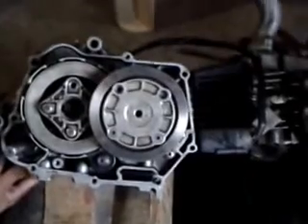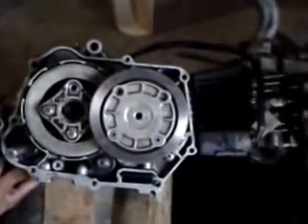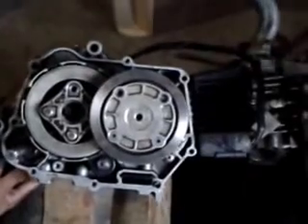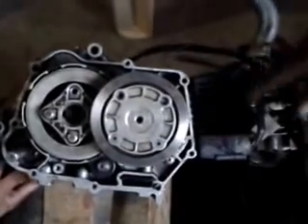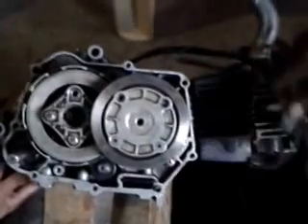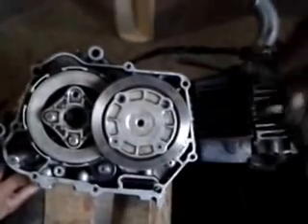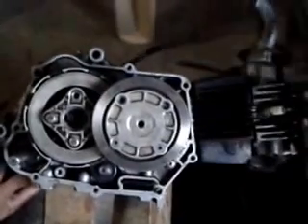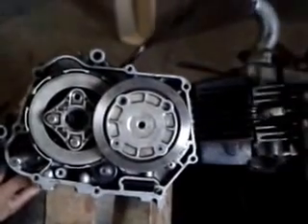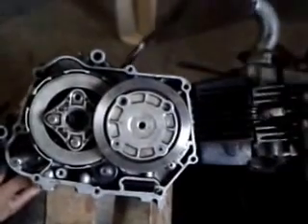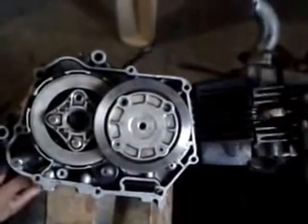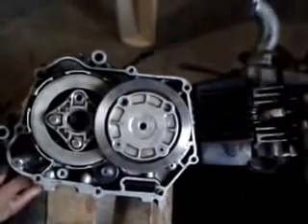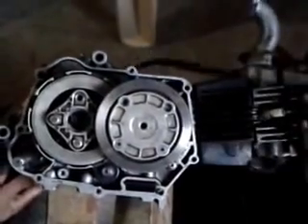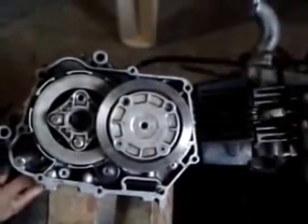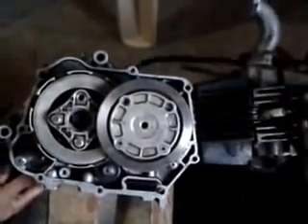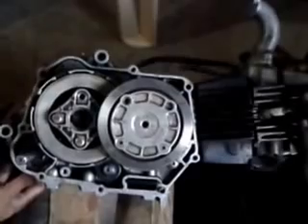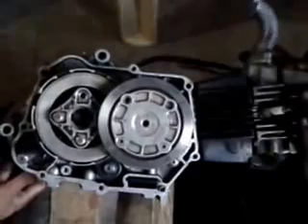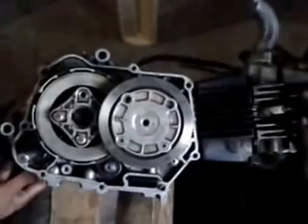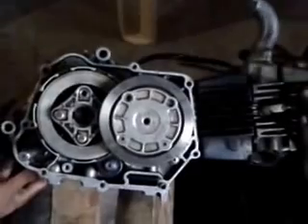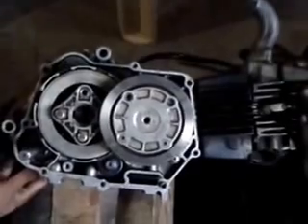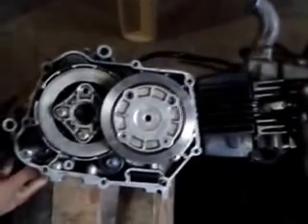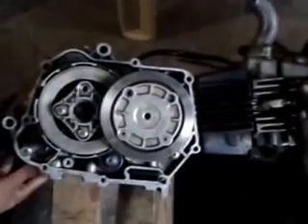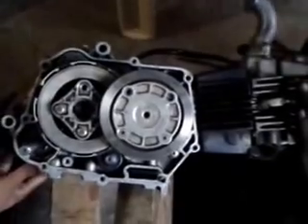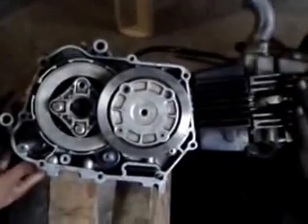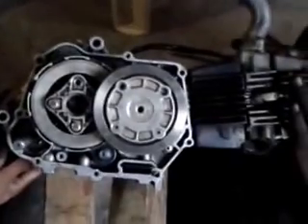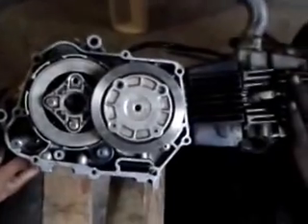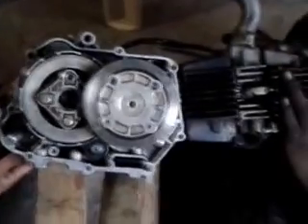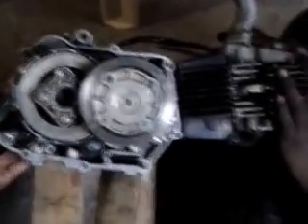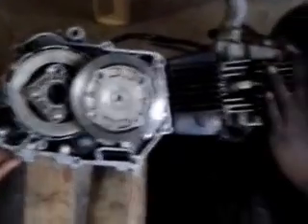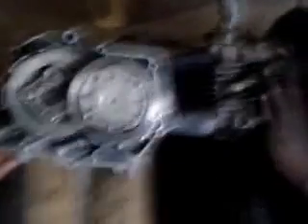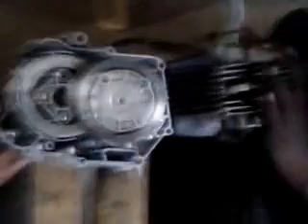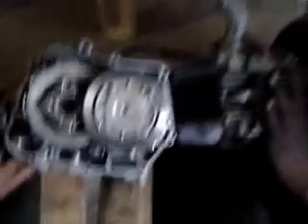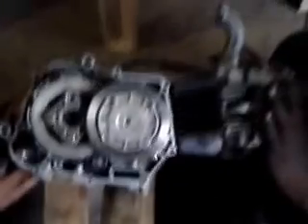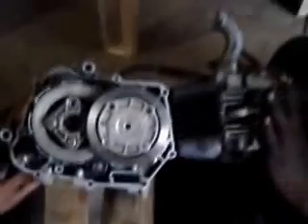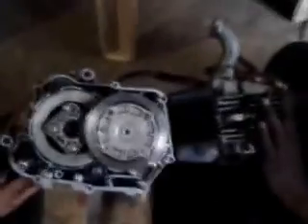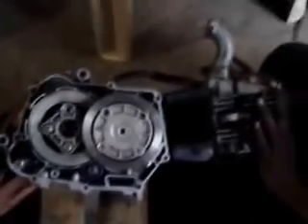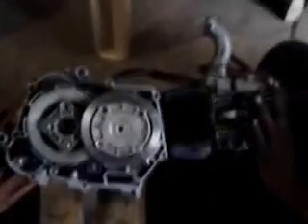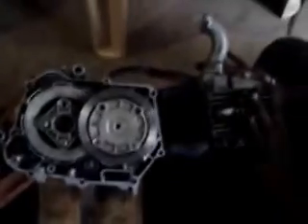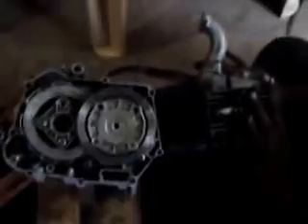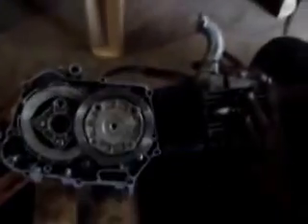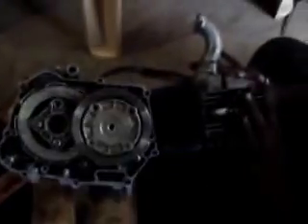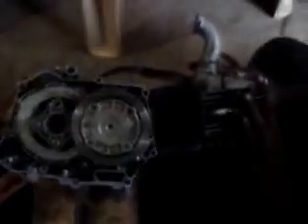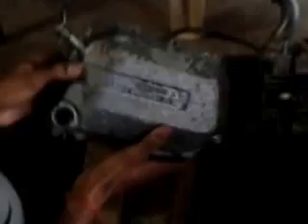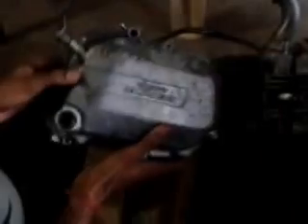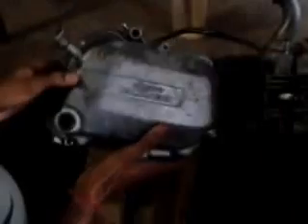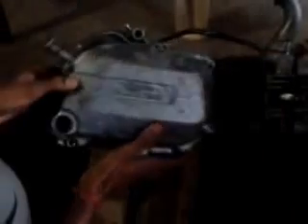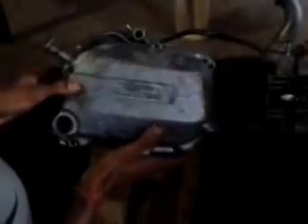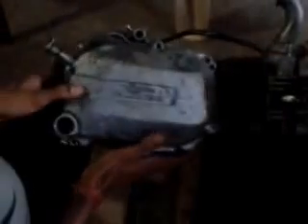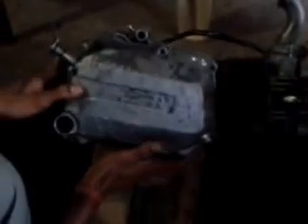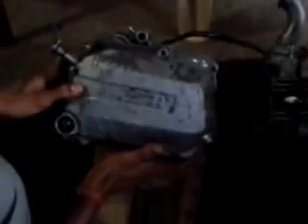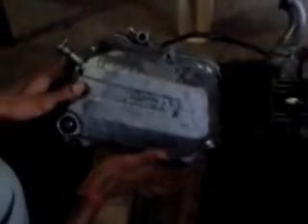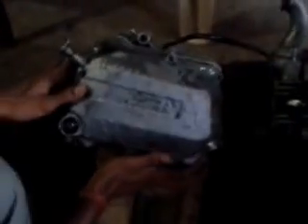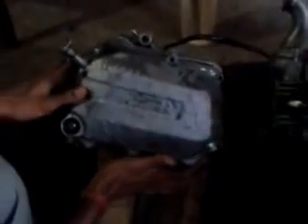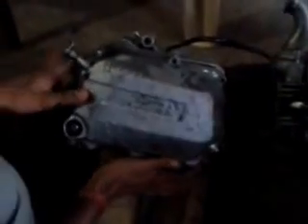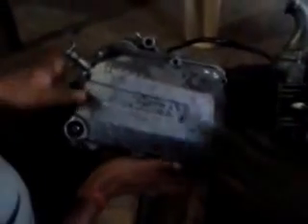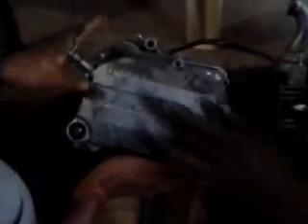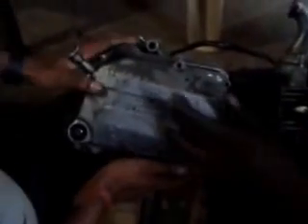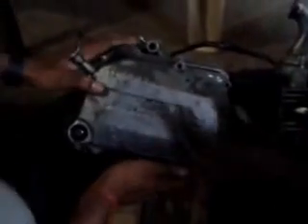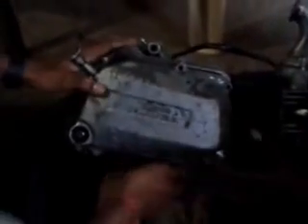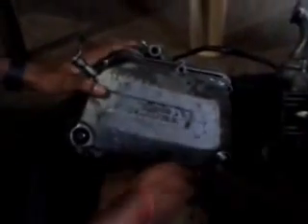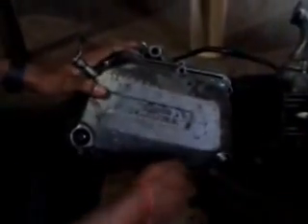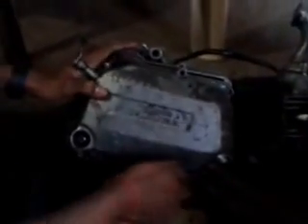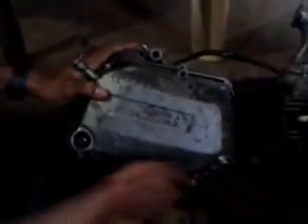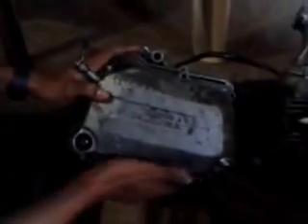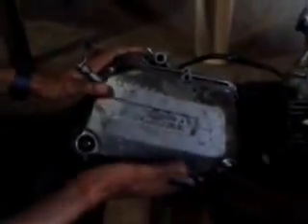This is an assembled view of the four-stroke petrol engine of the Hero Honda Splendor model.